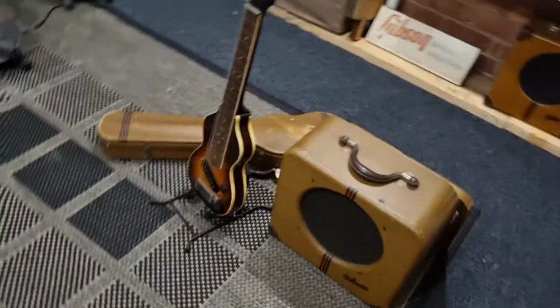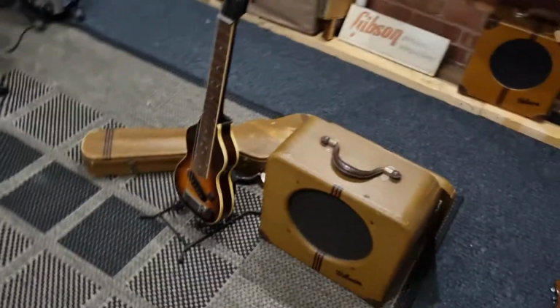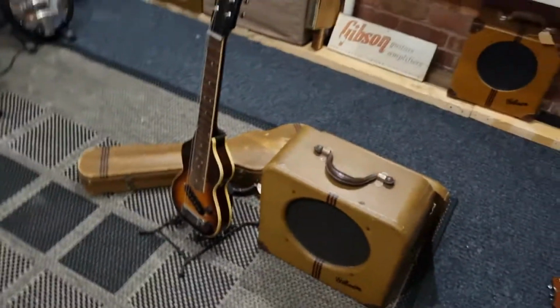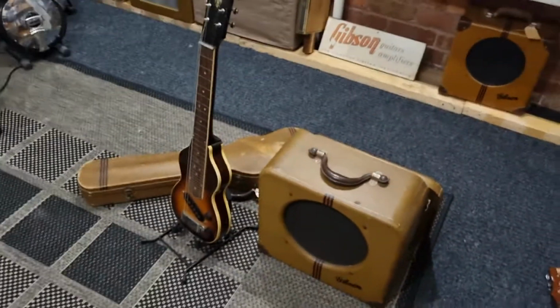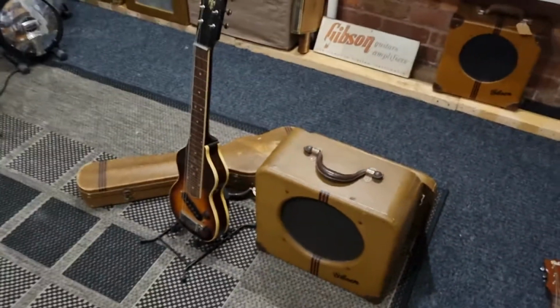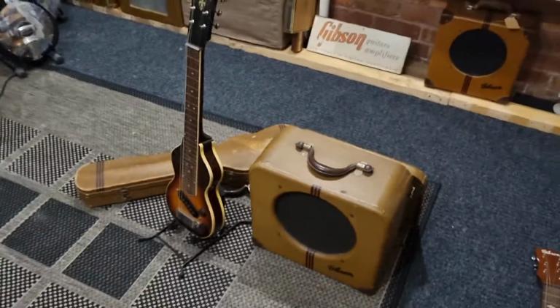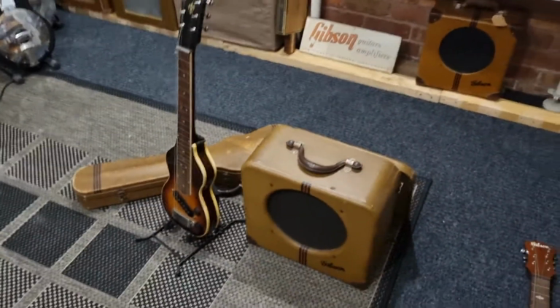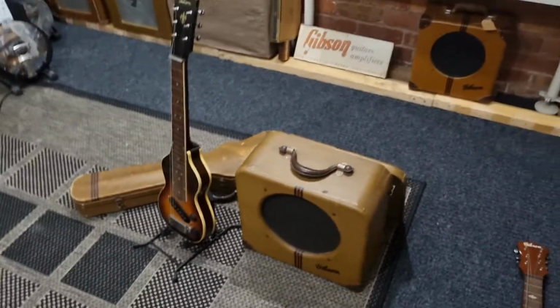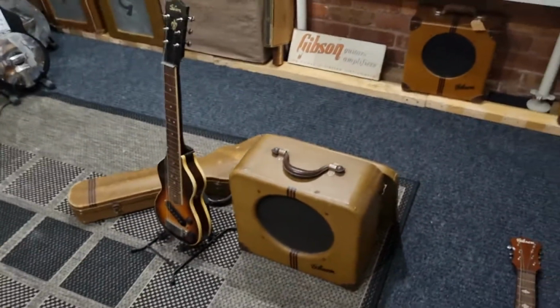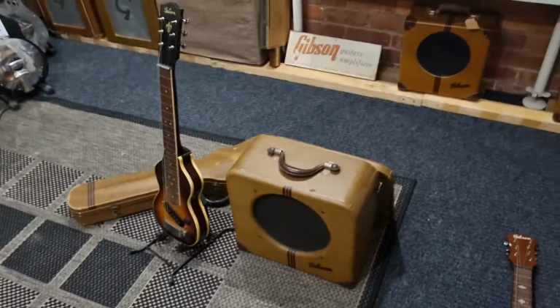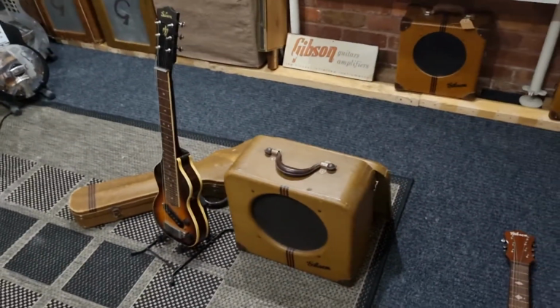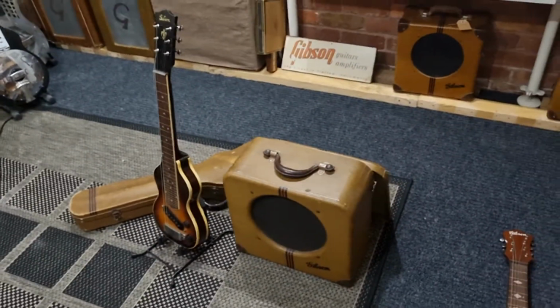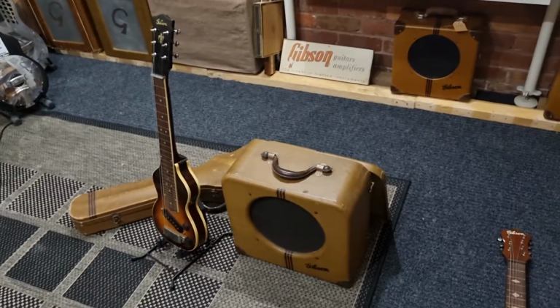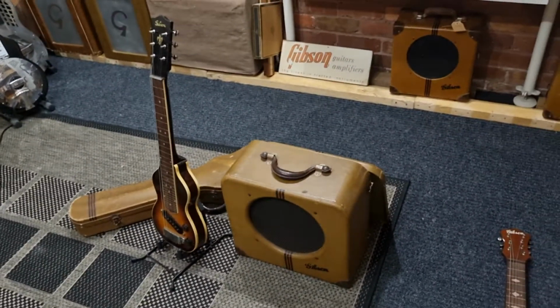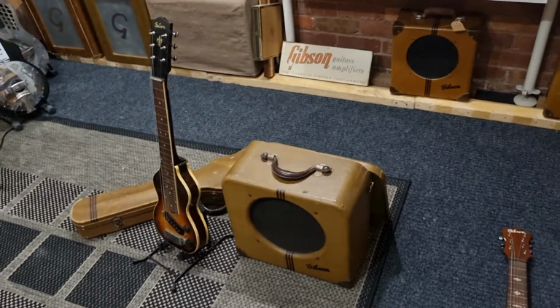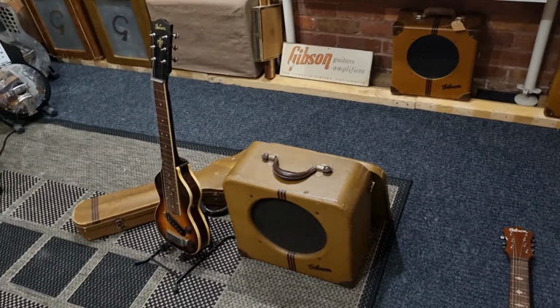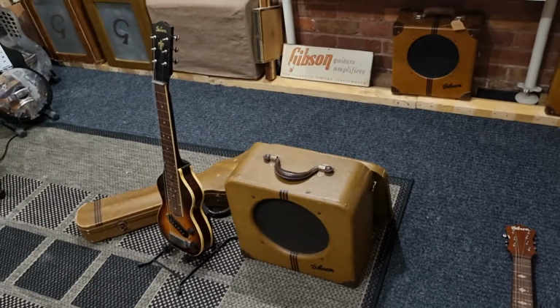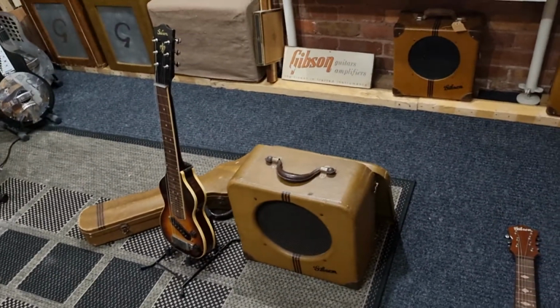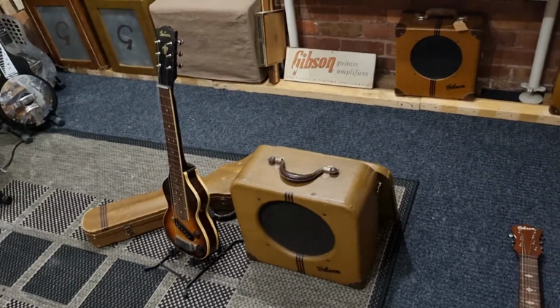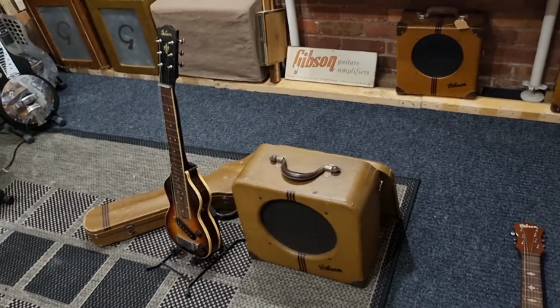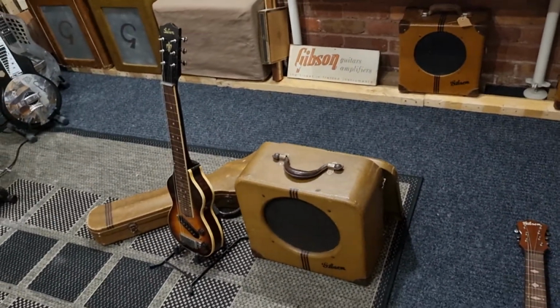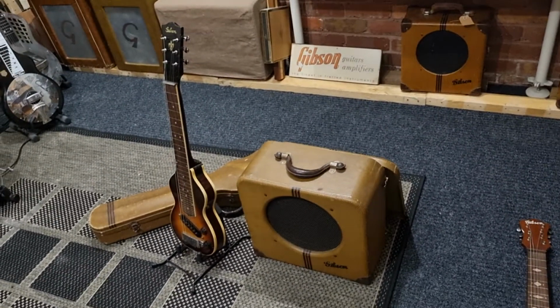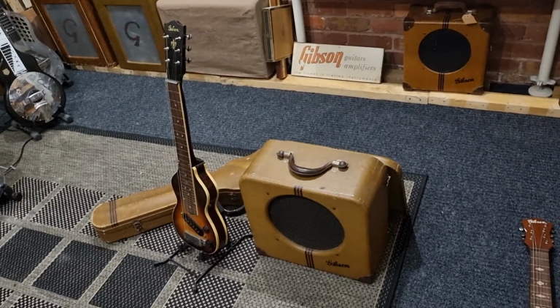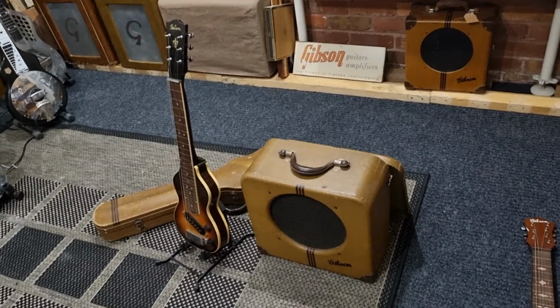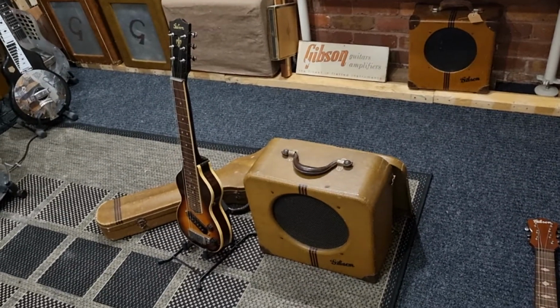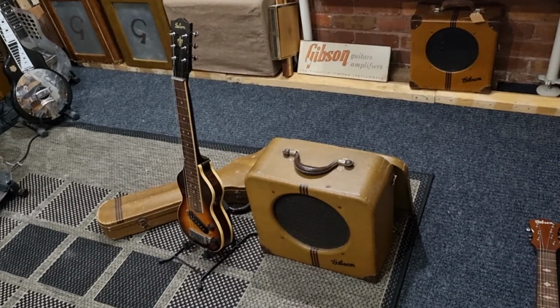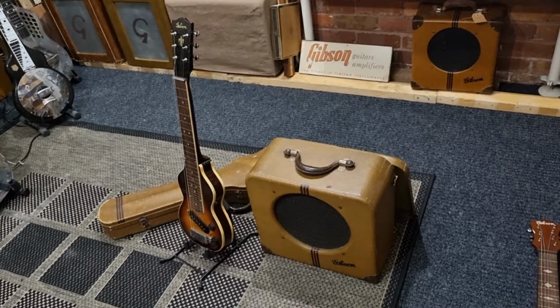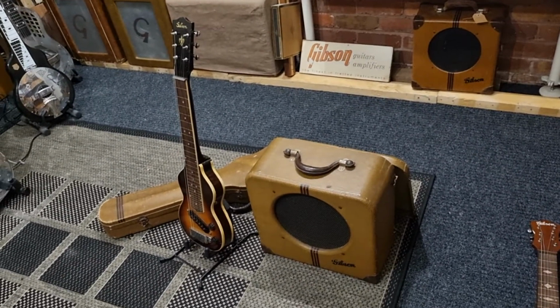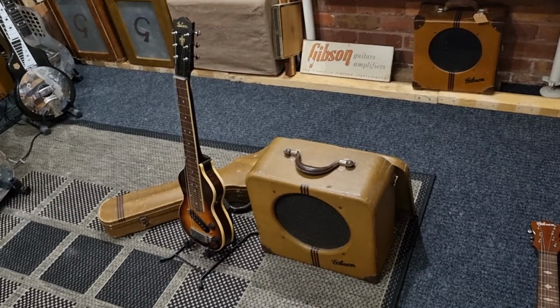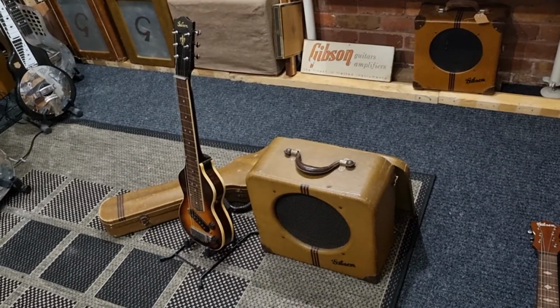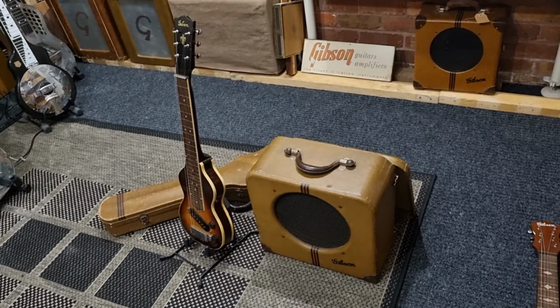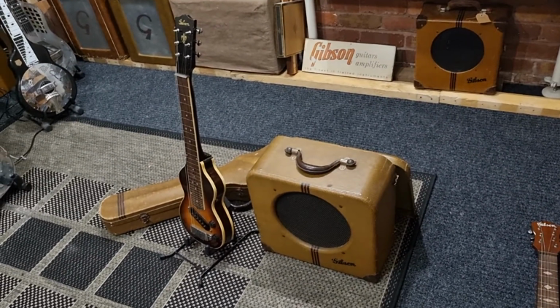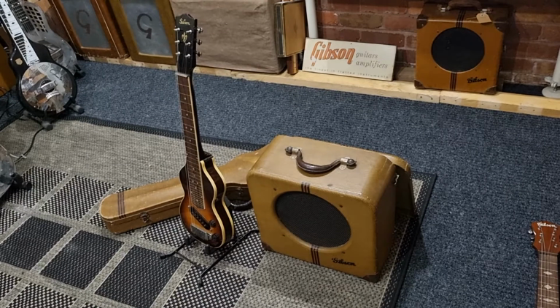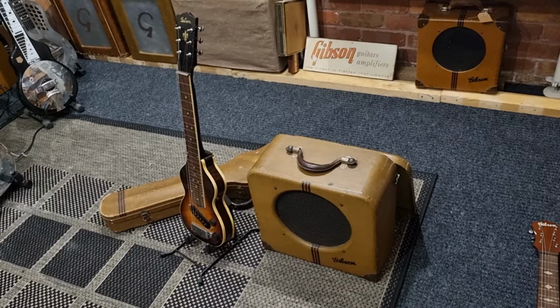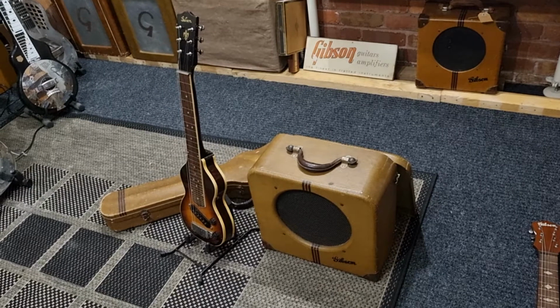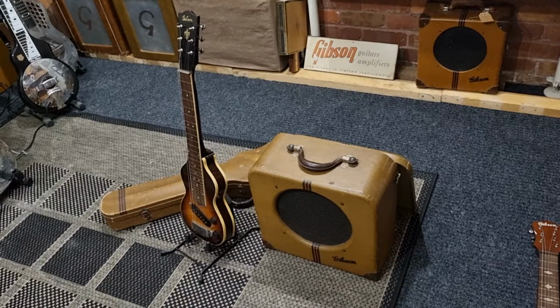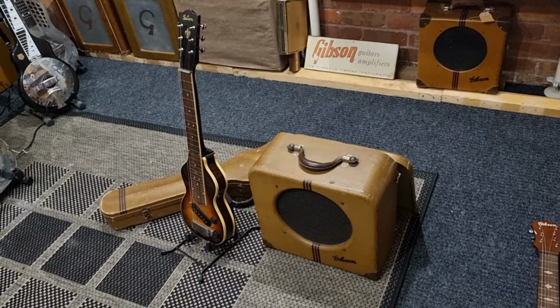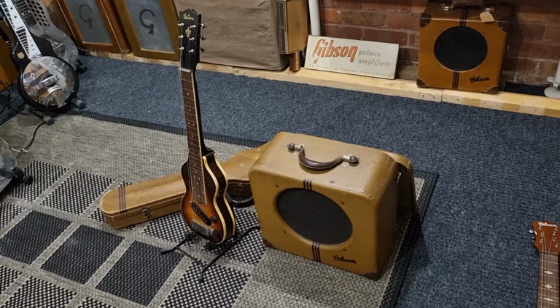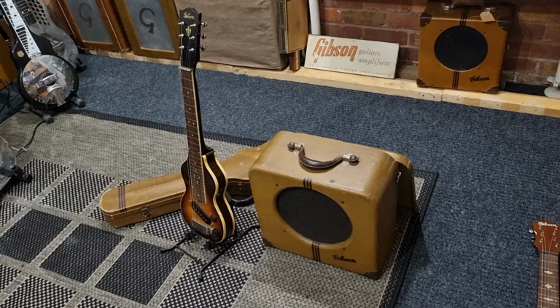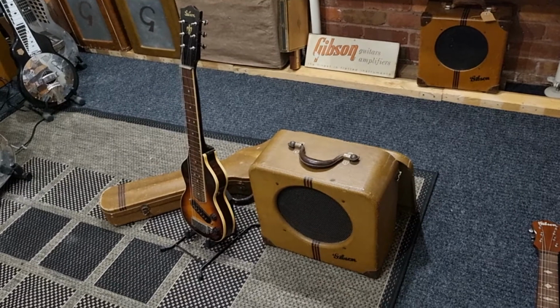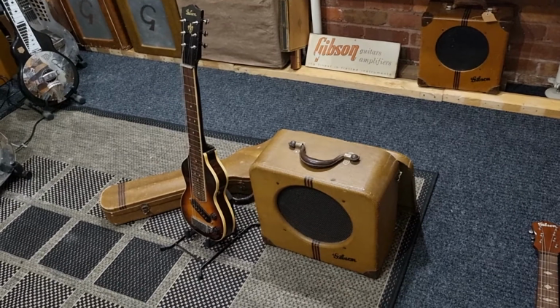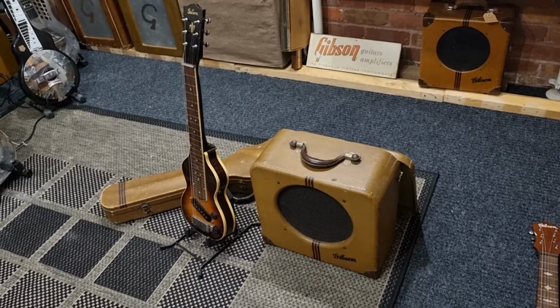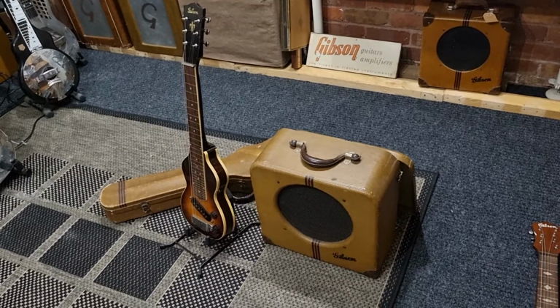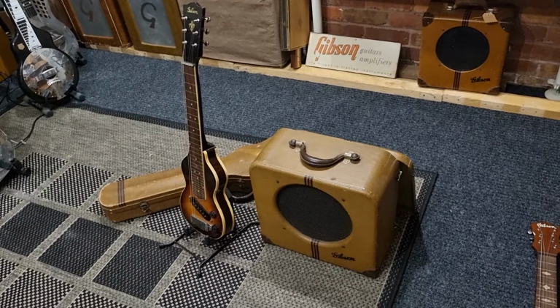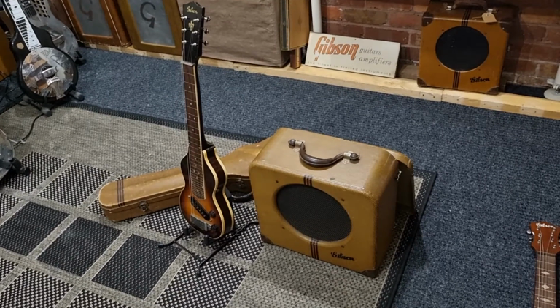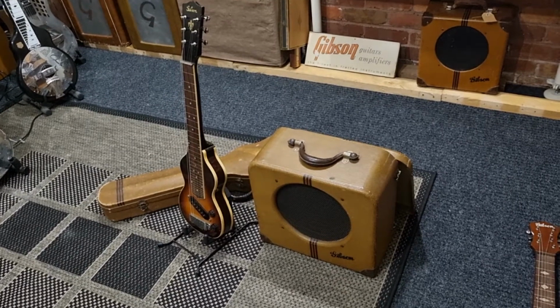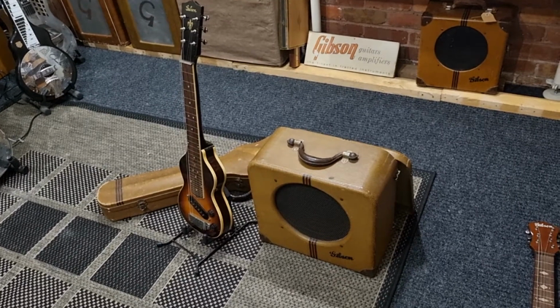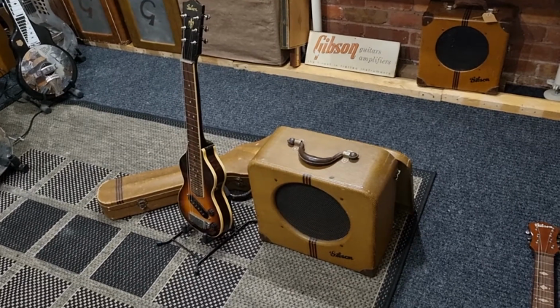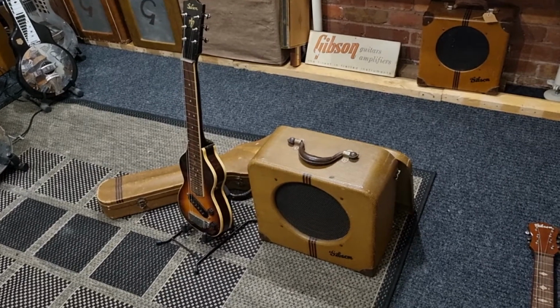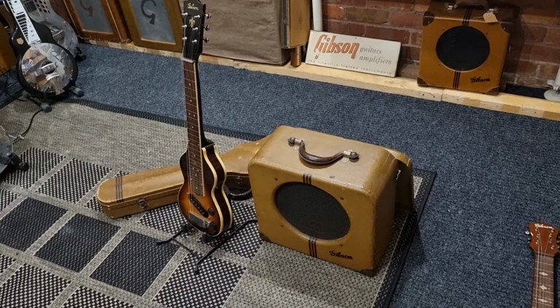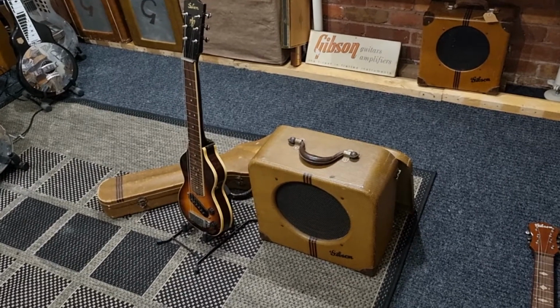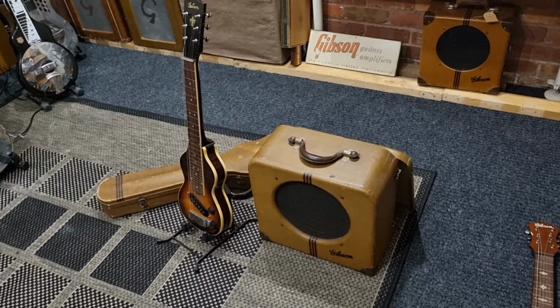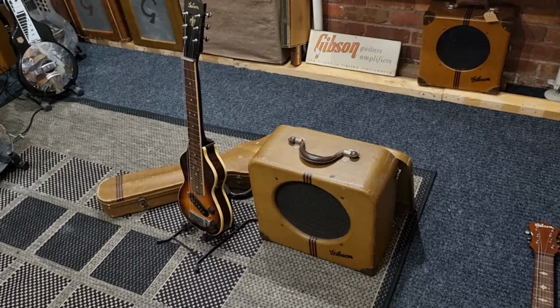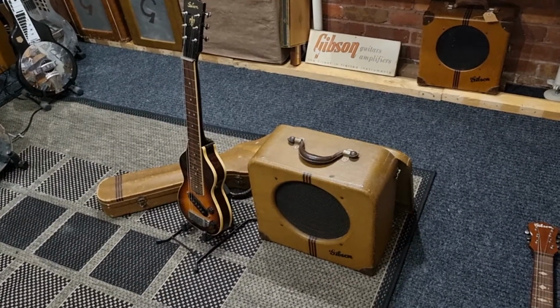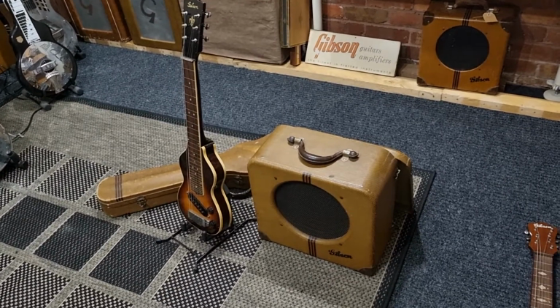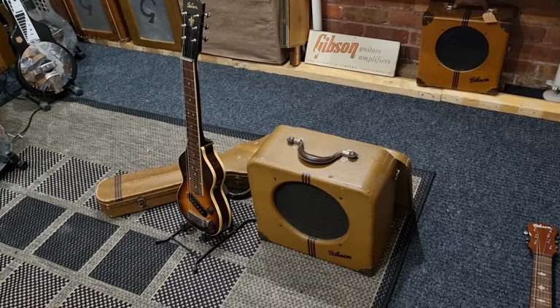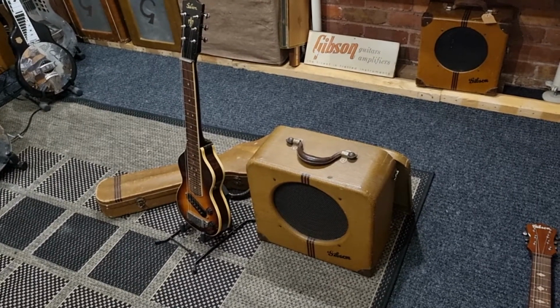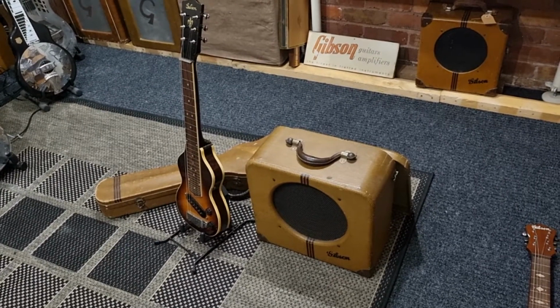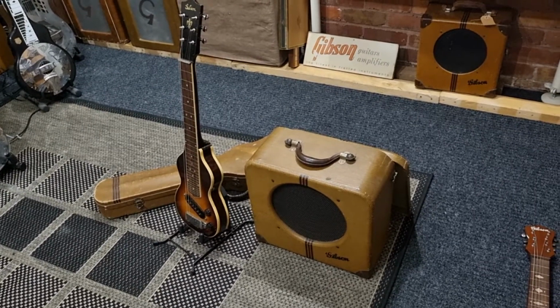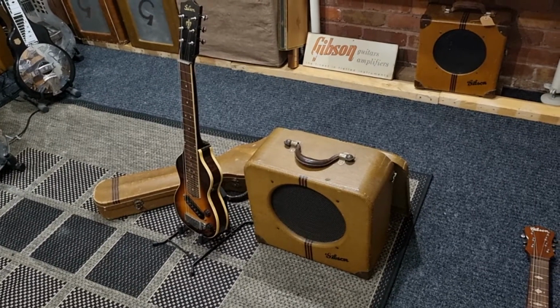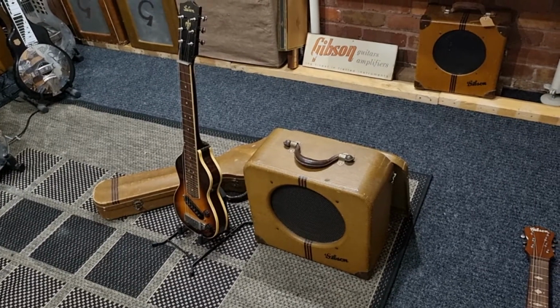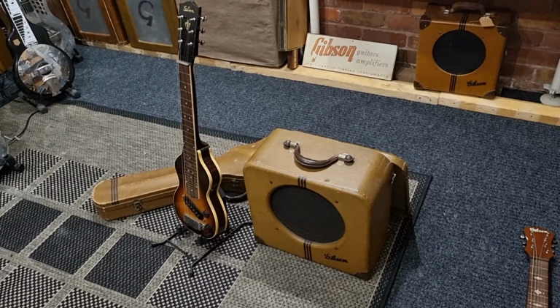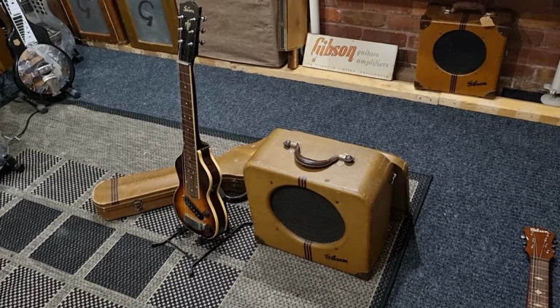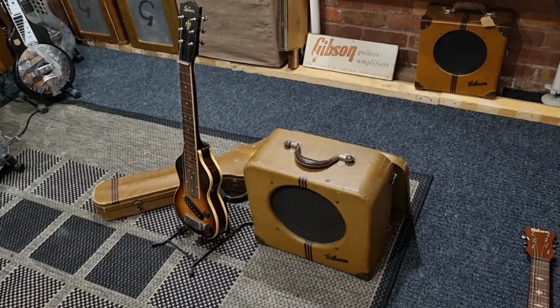So that's the 1939 Gibson EH150 guitar and amp.